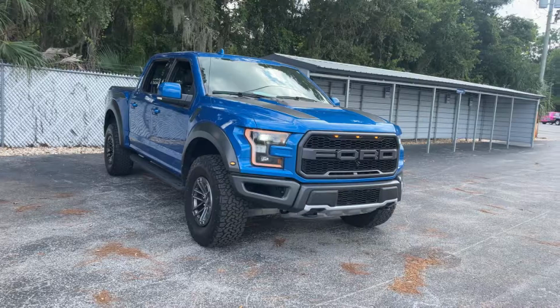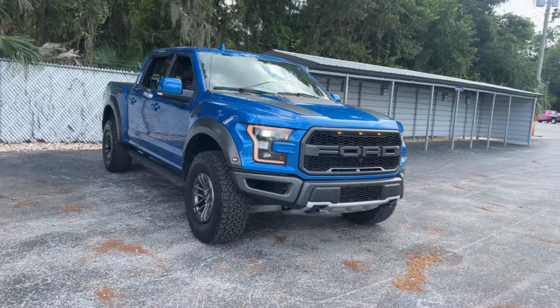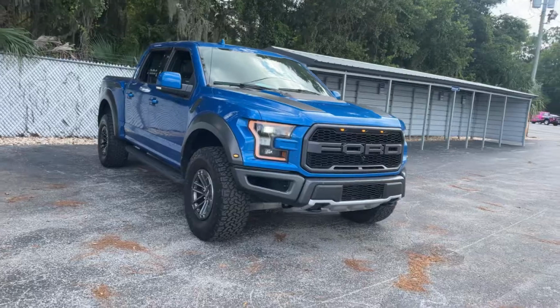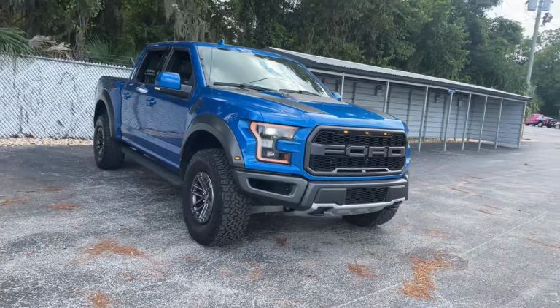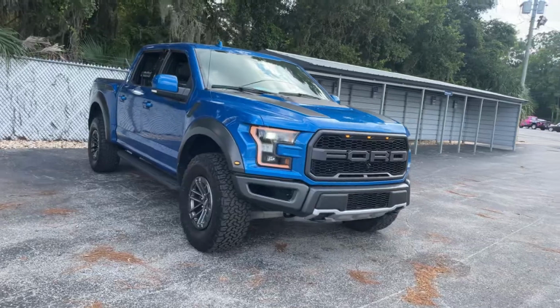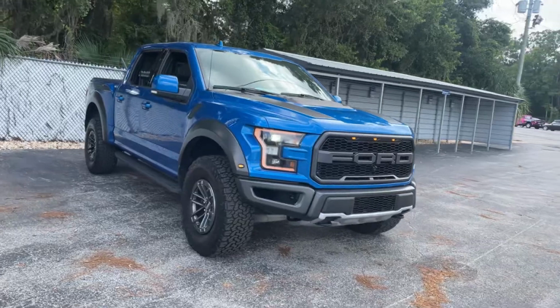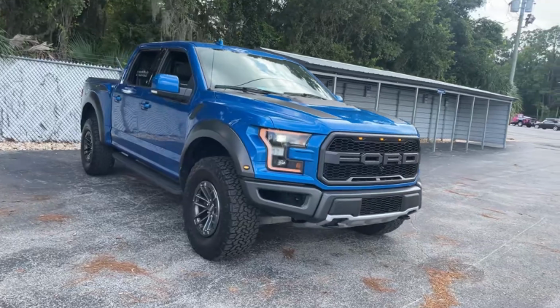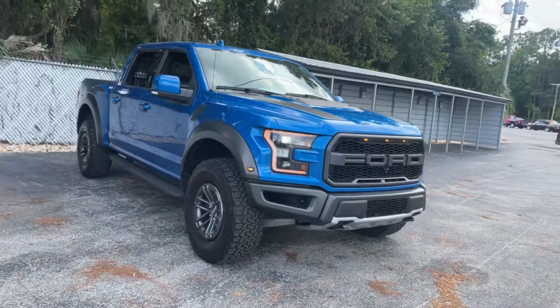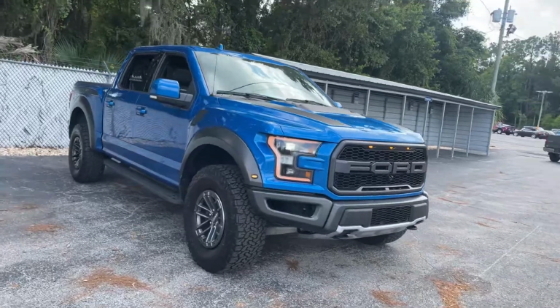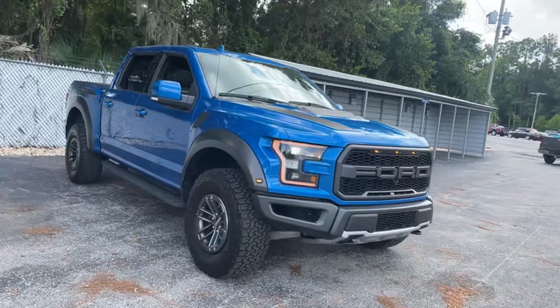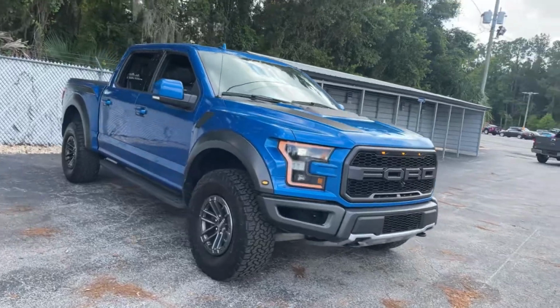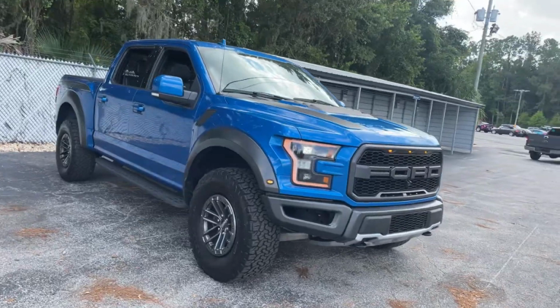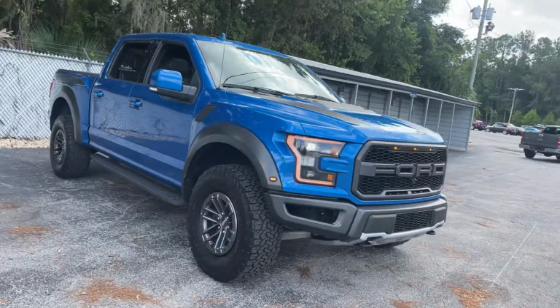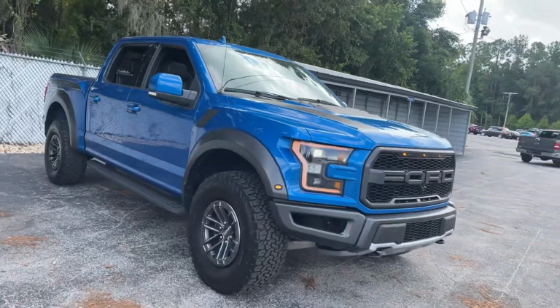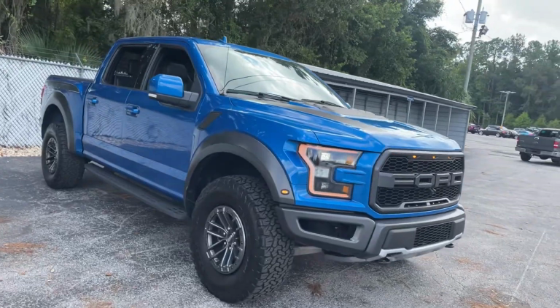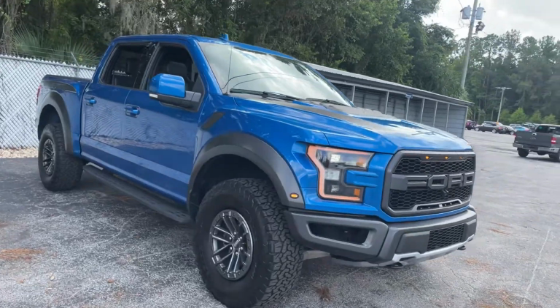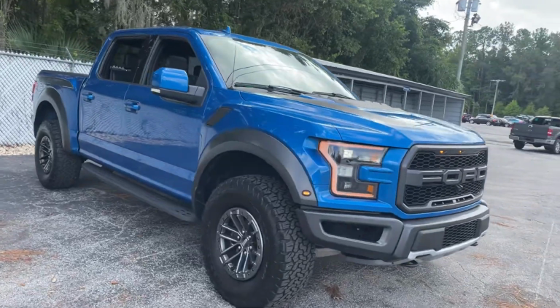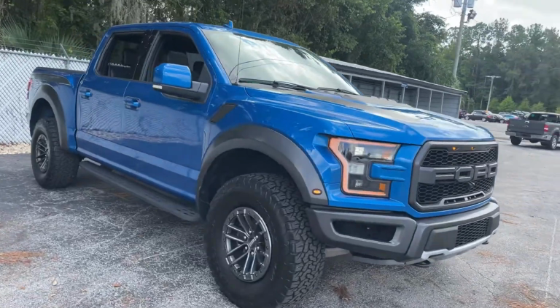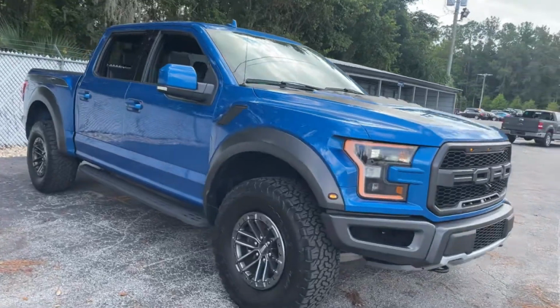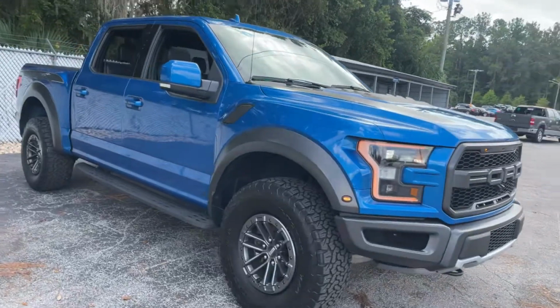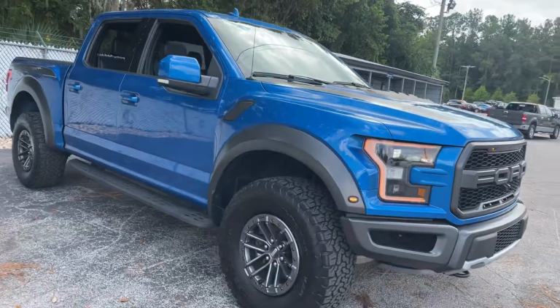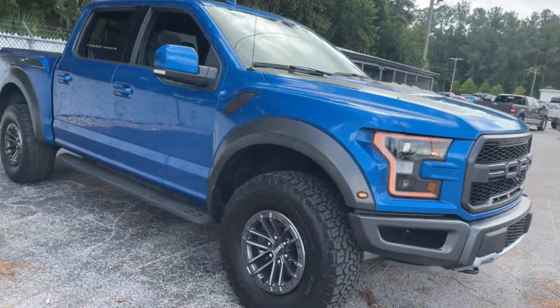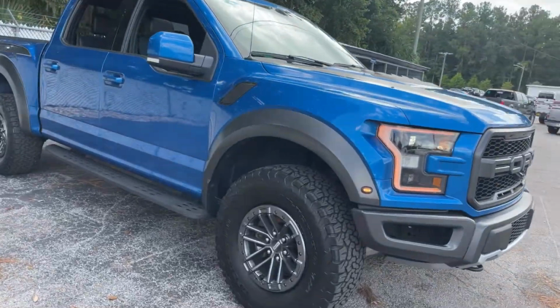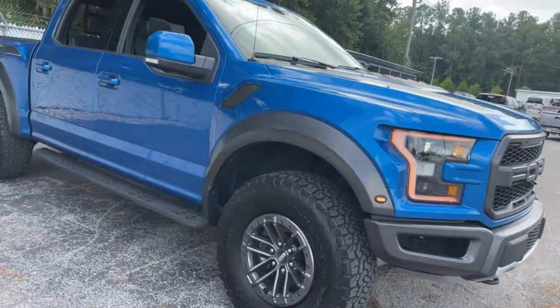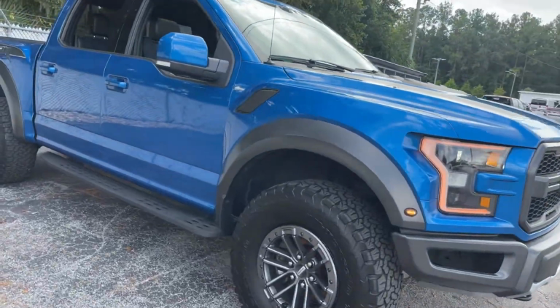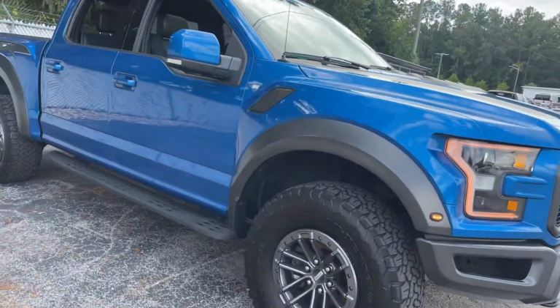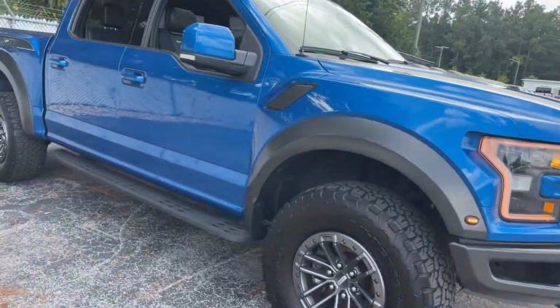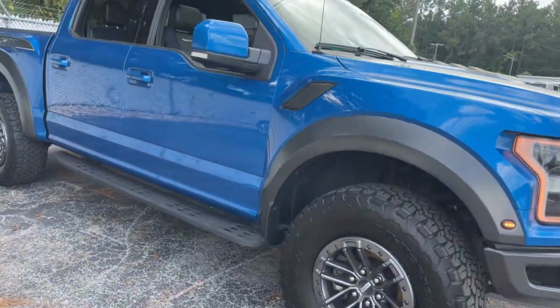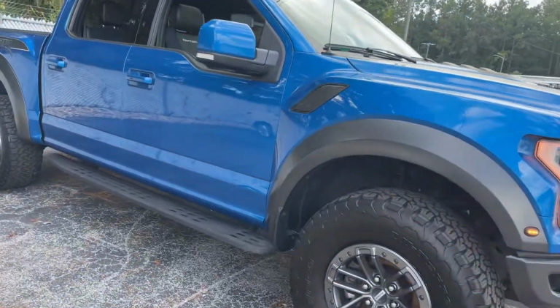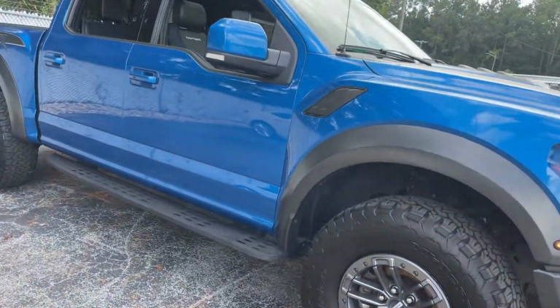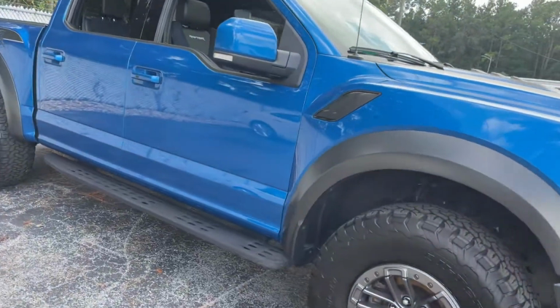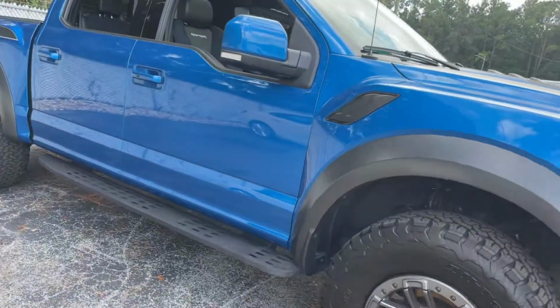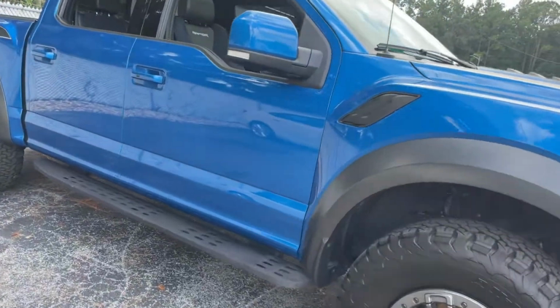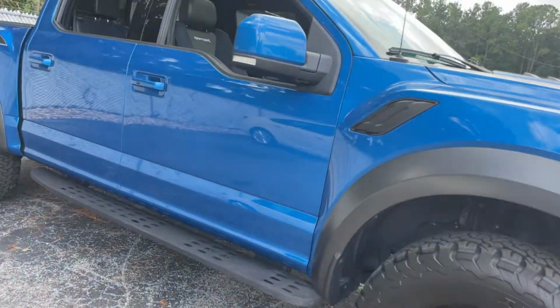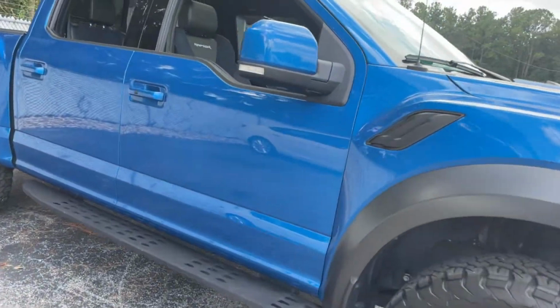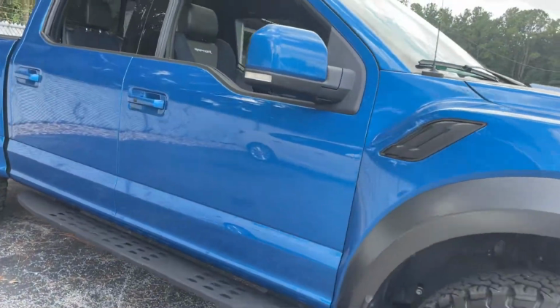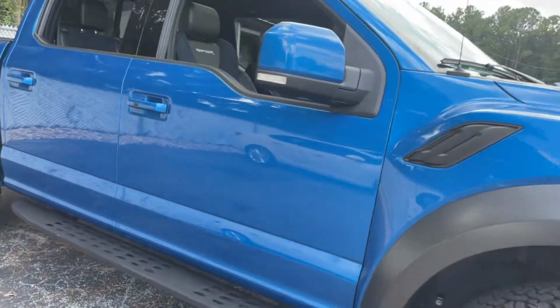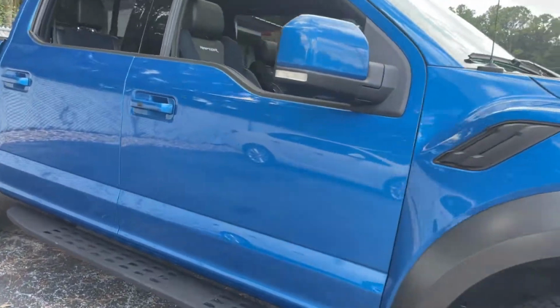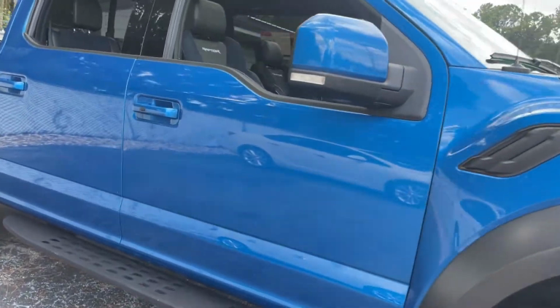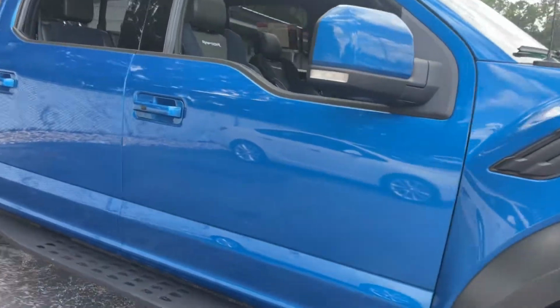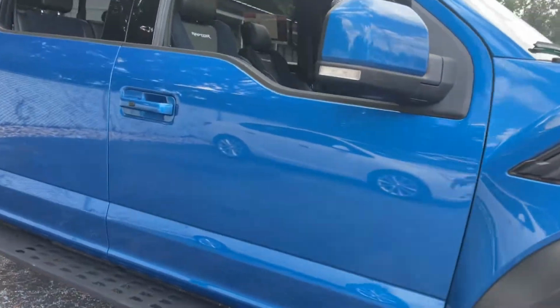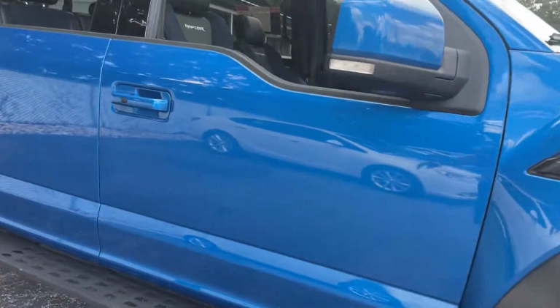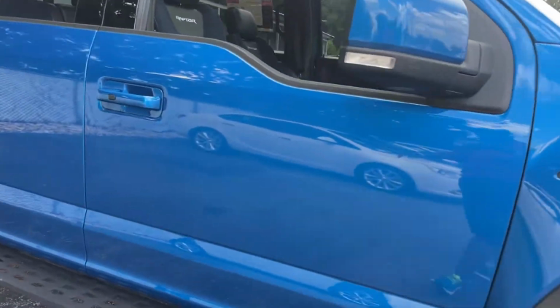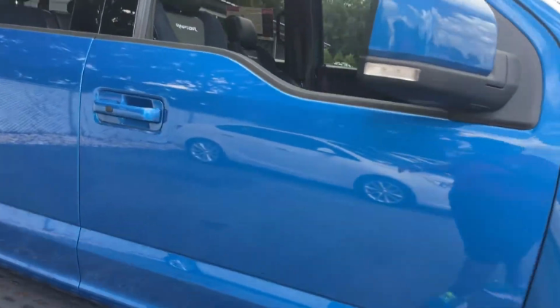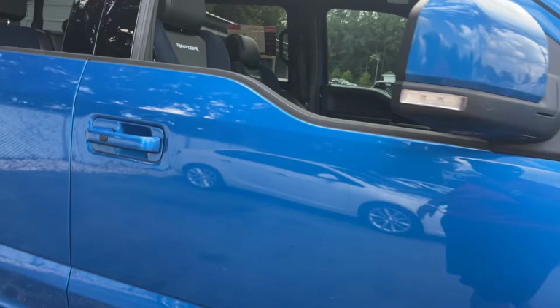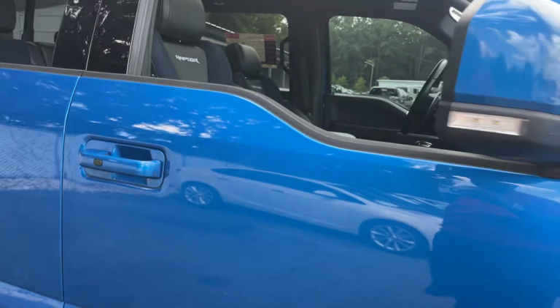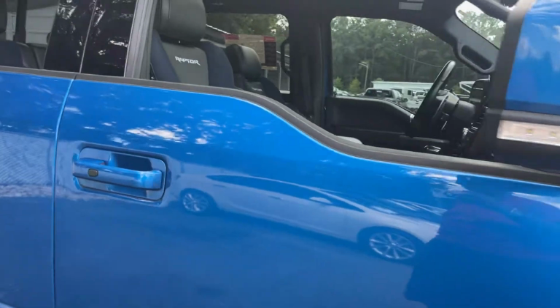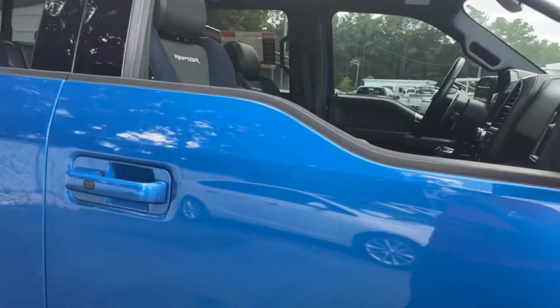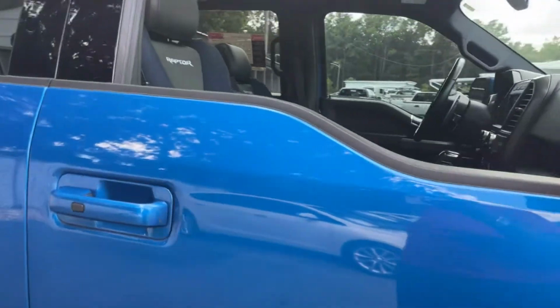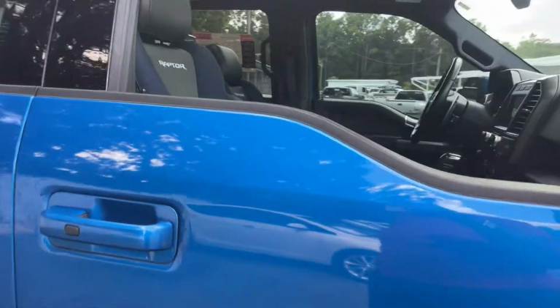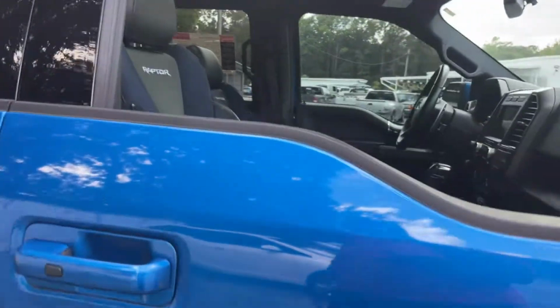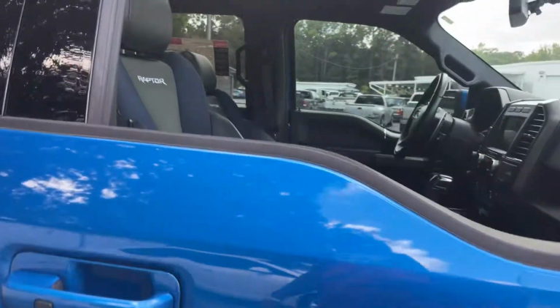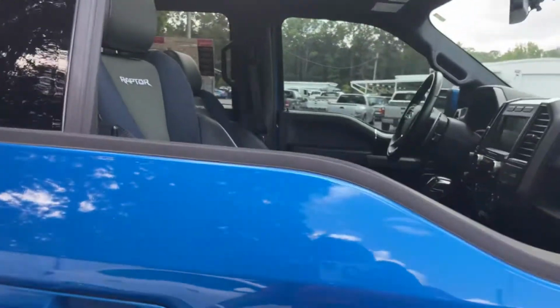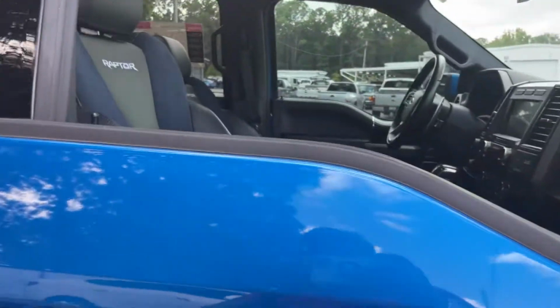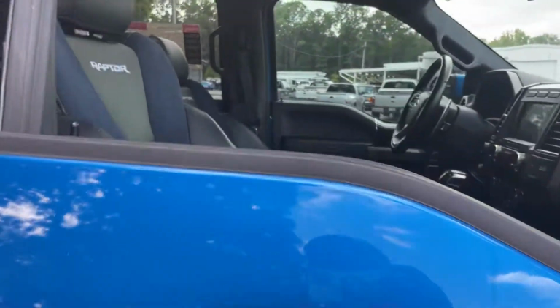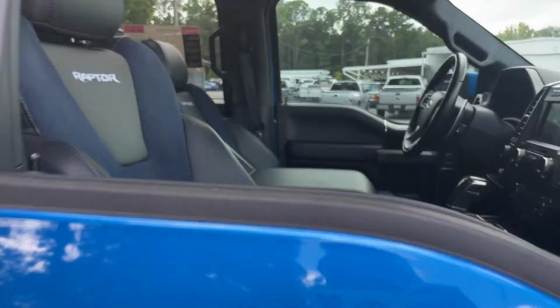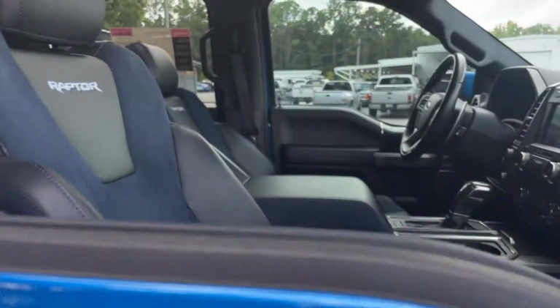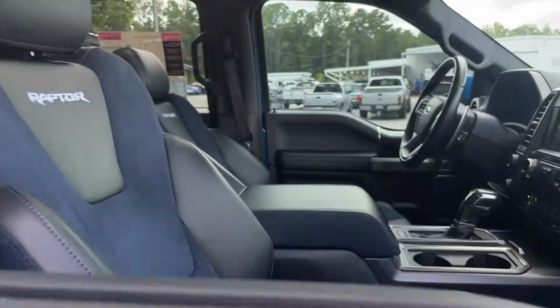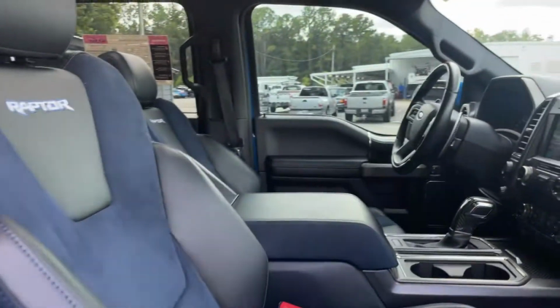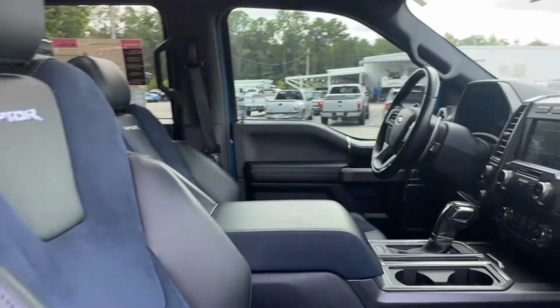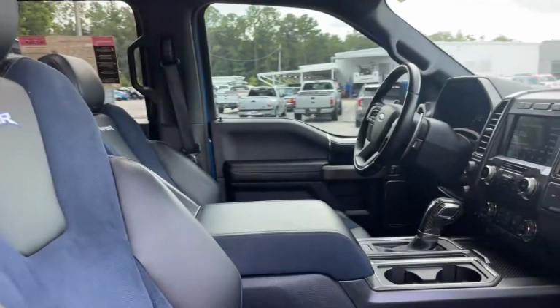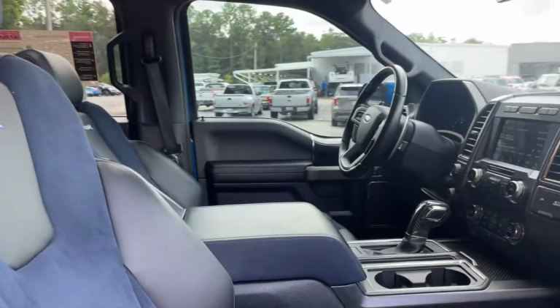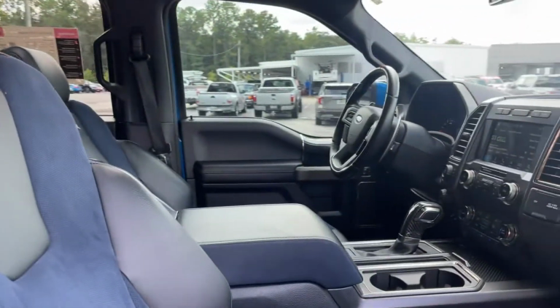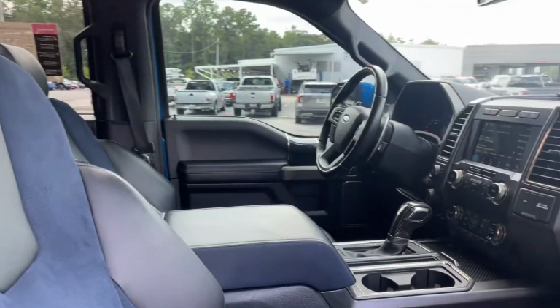This is a 2019 Ford Raptor SuperCrew, blue over blue.